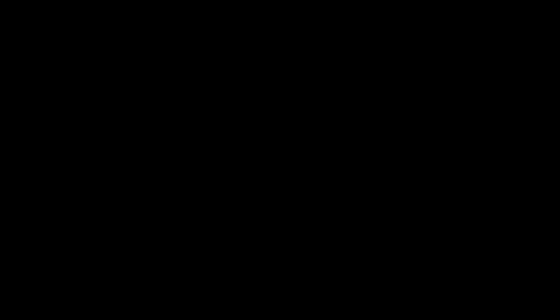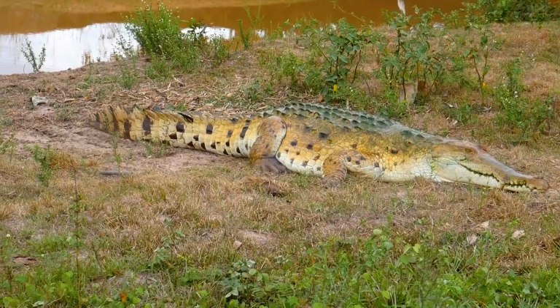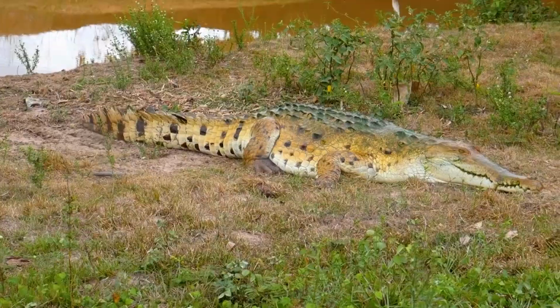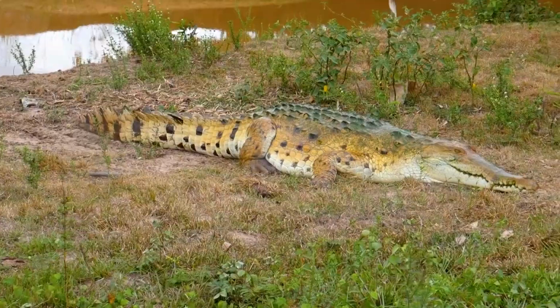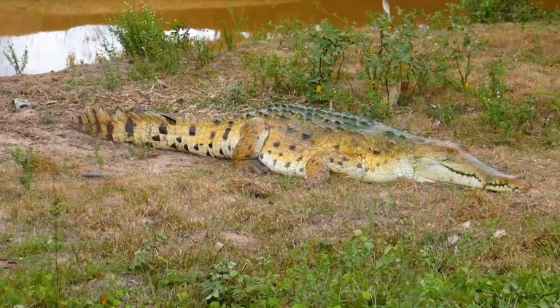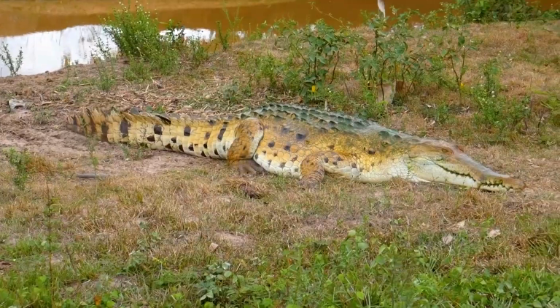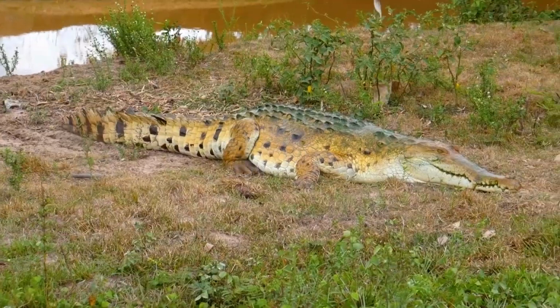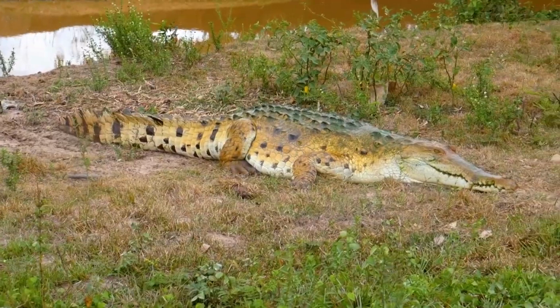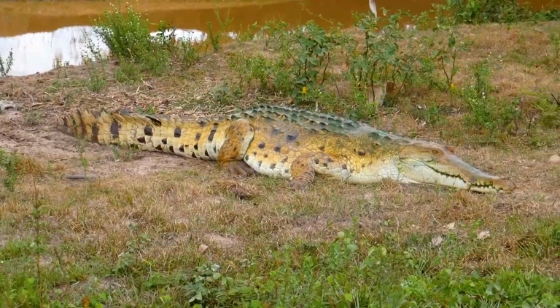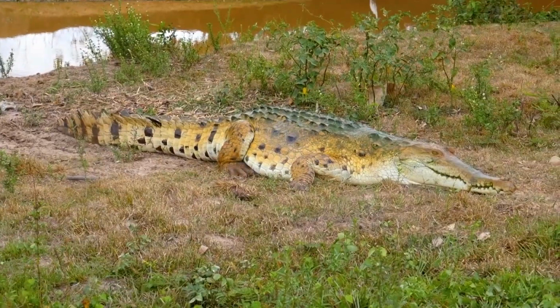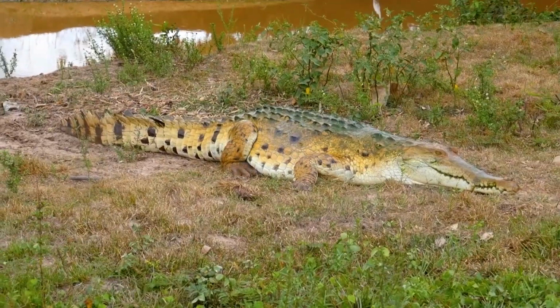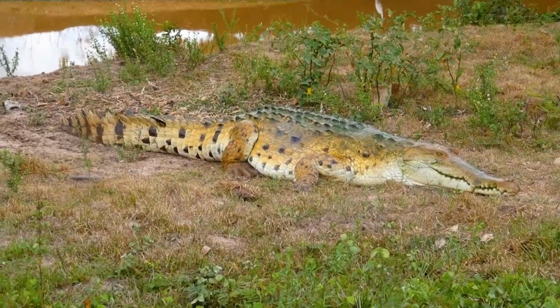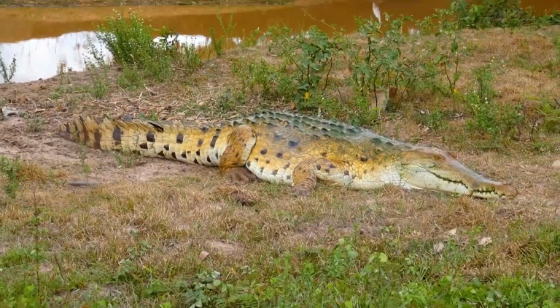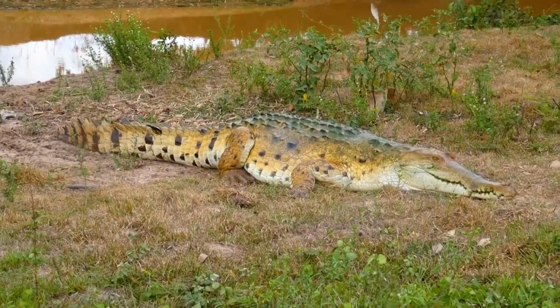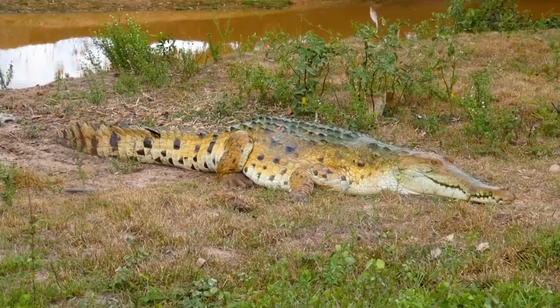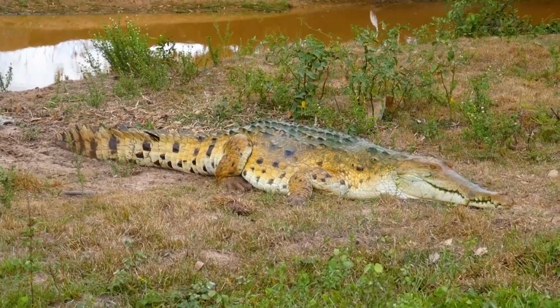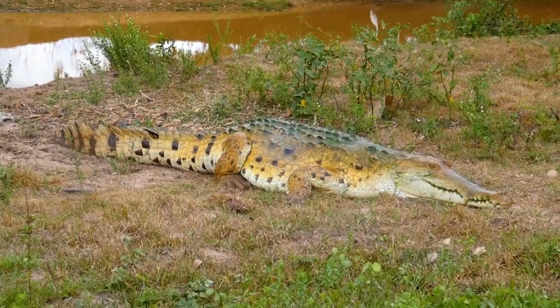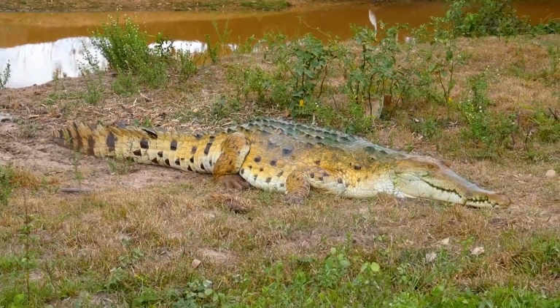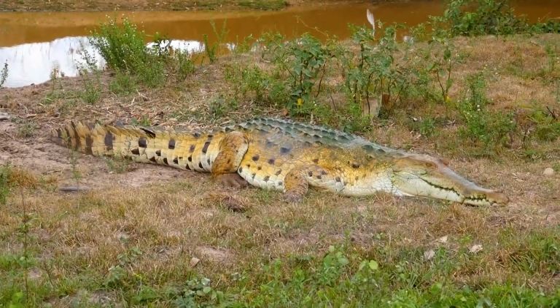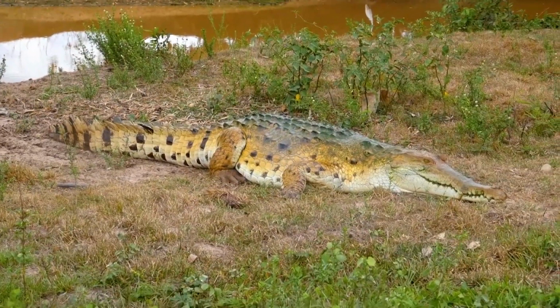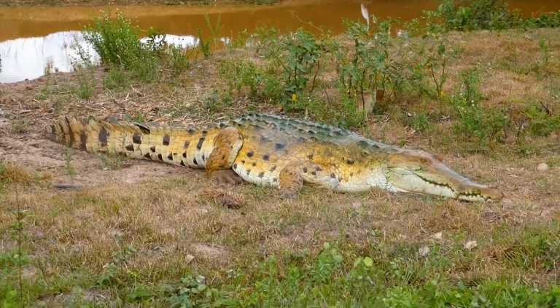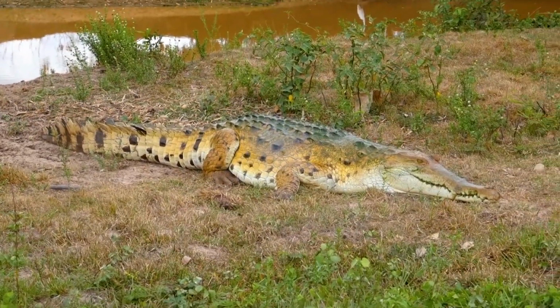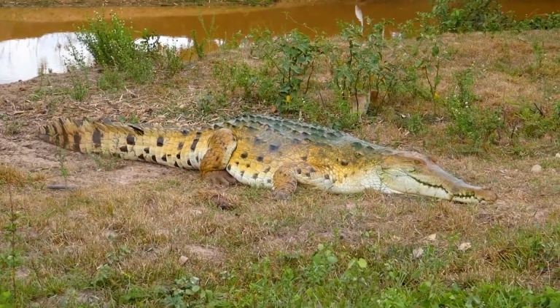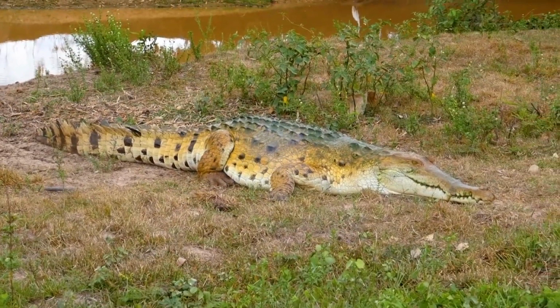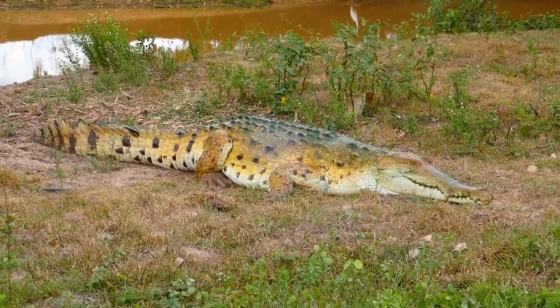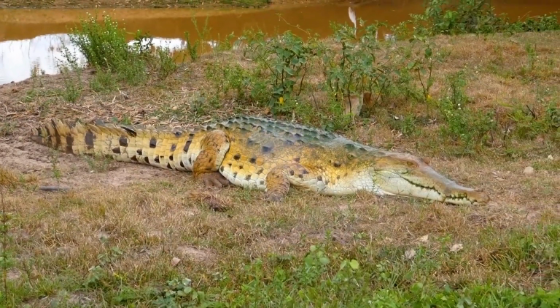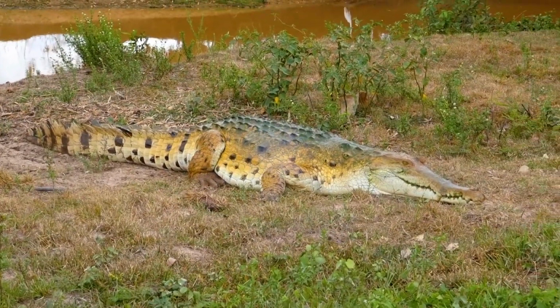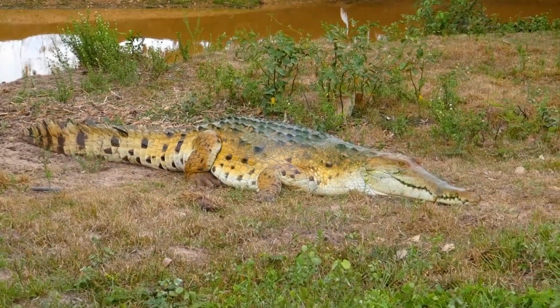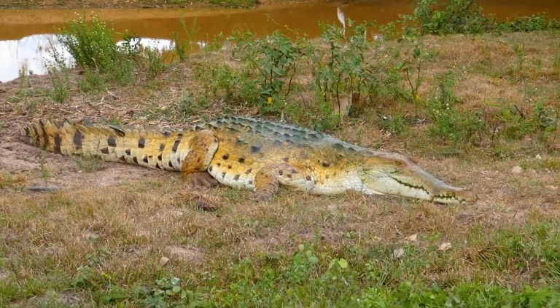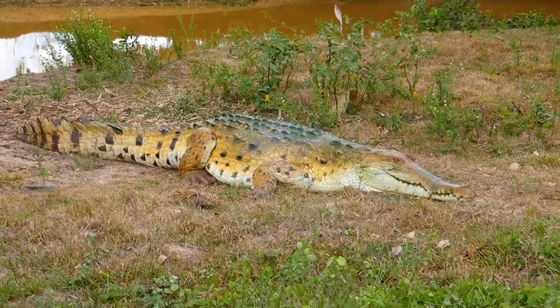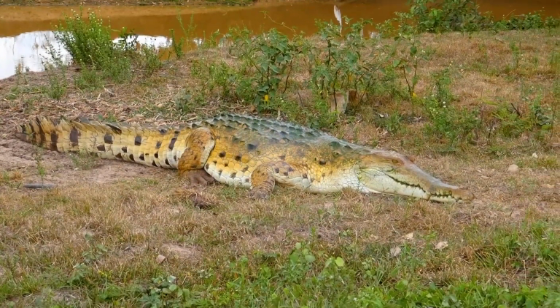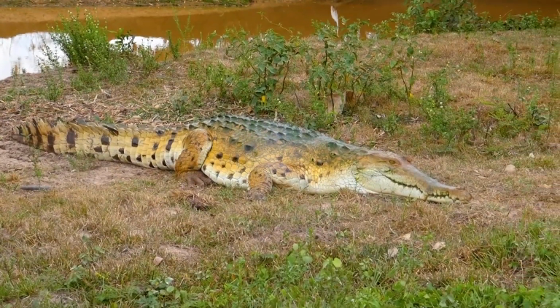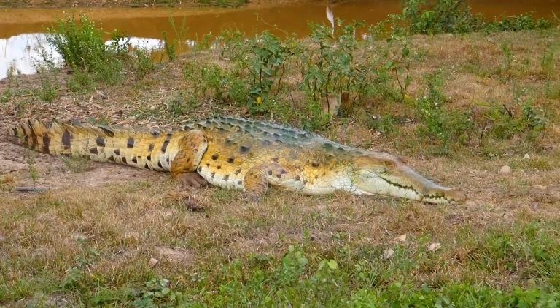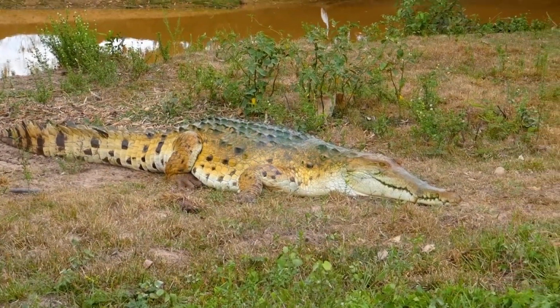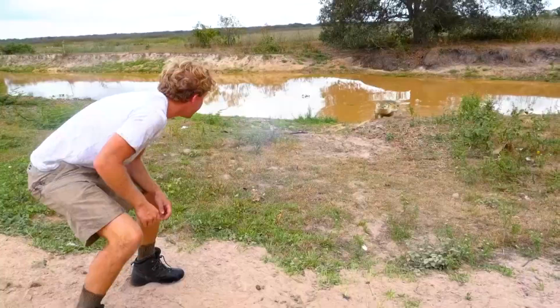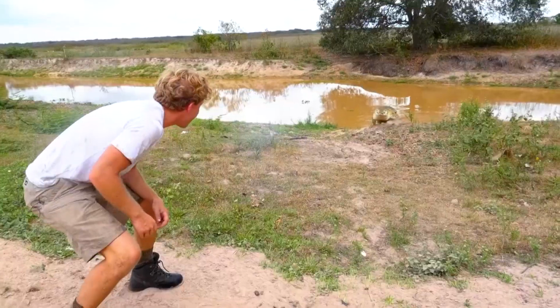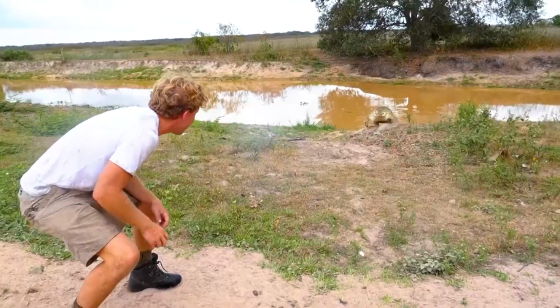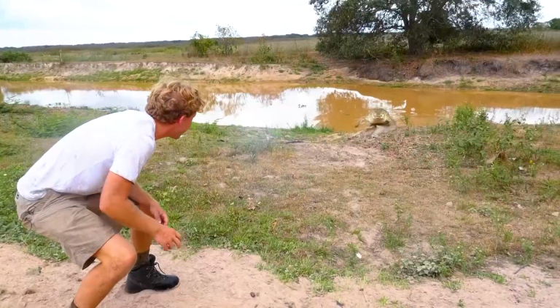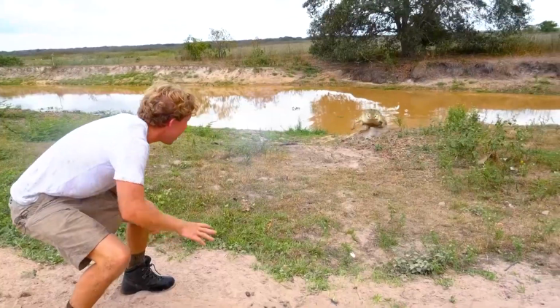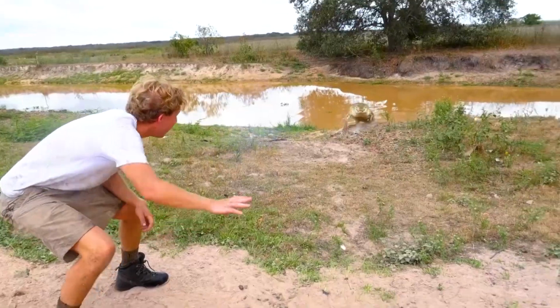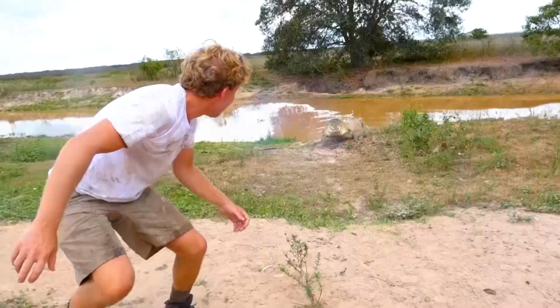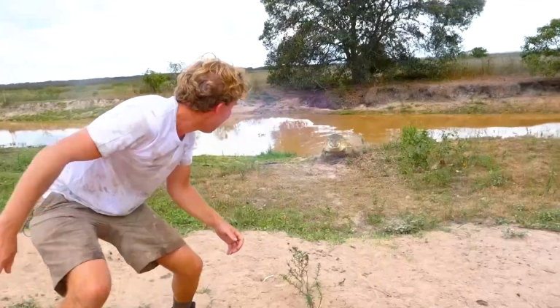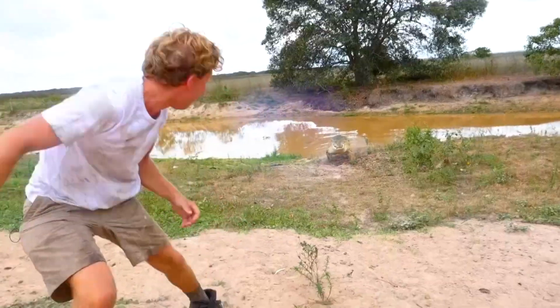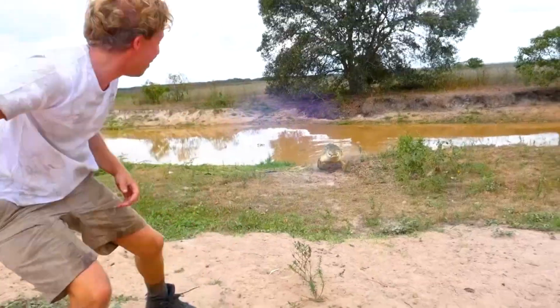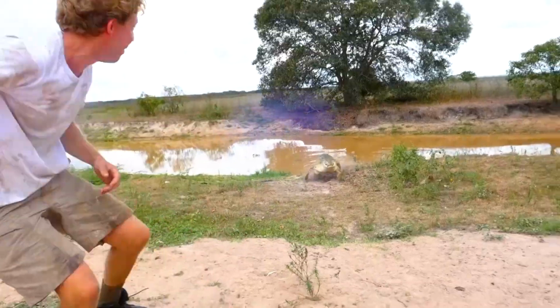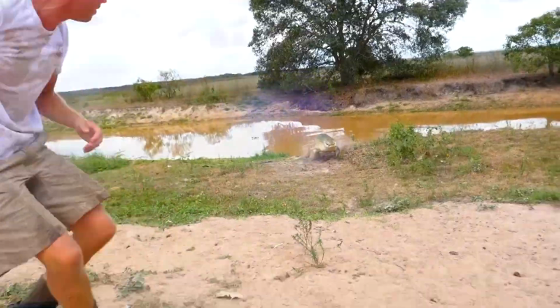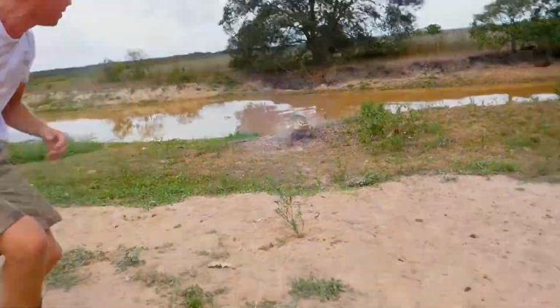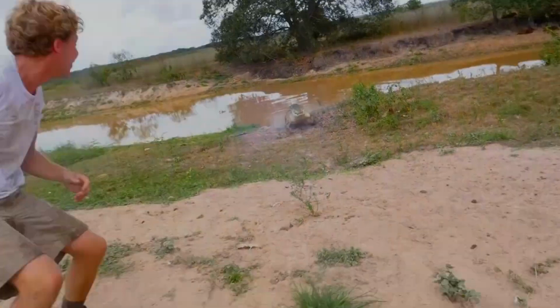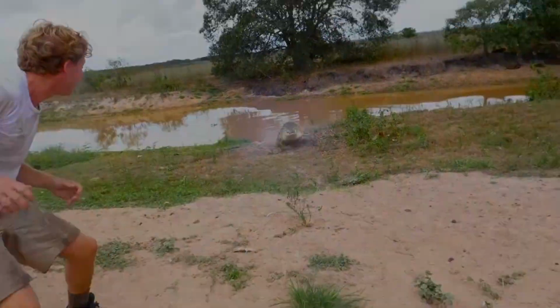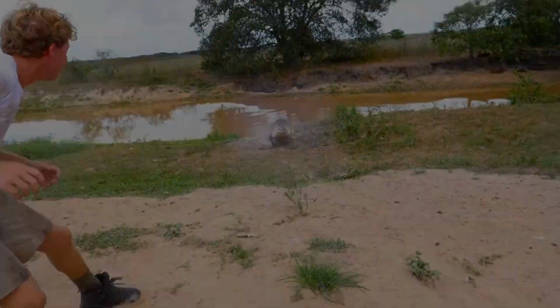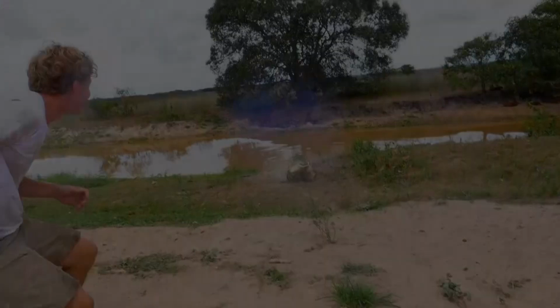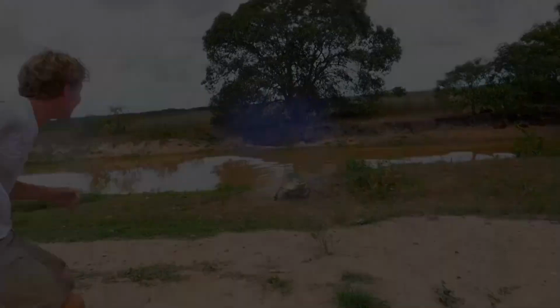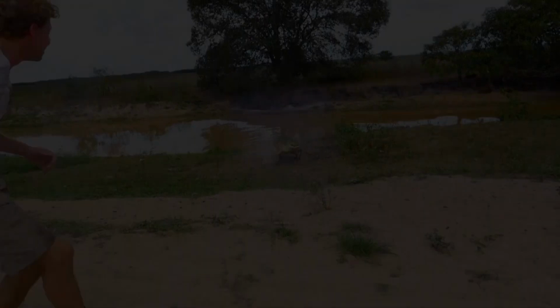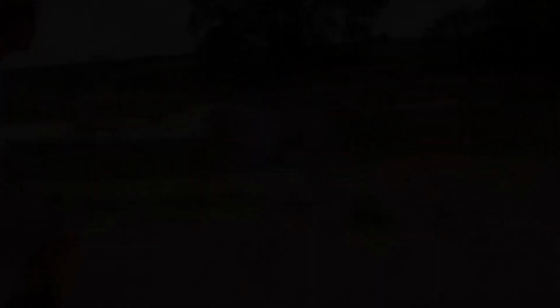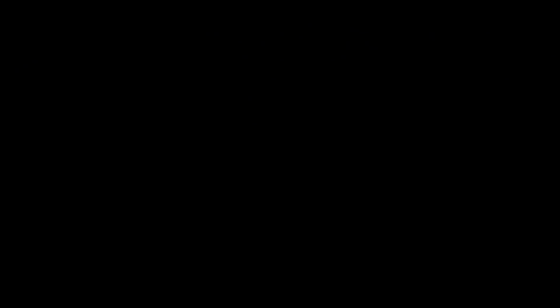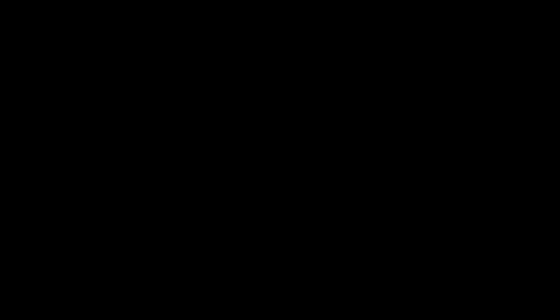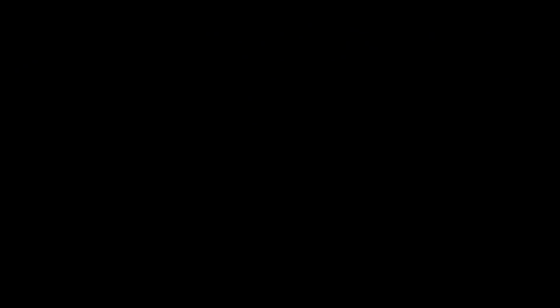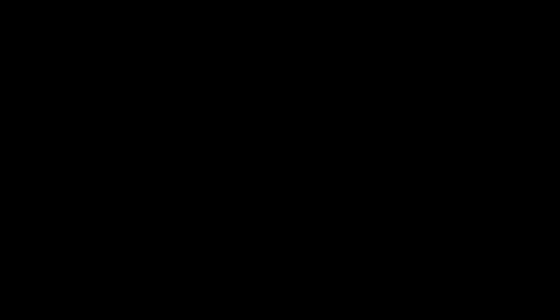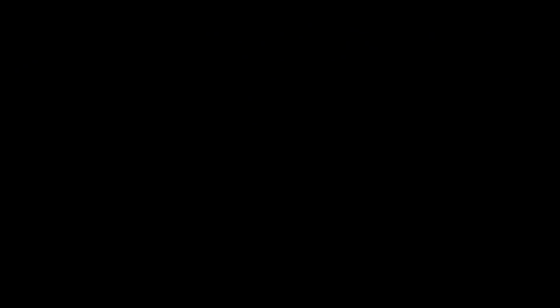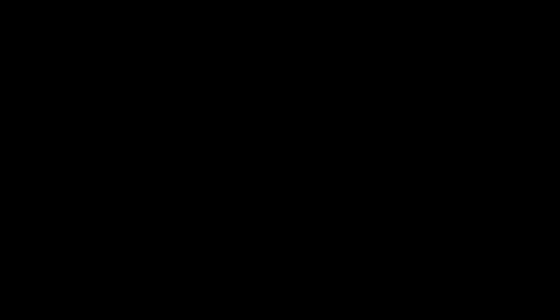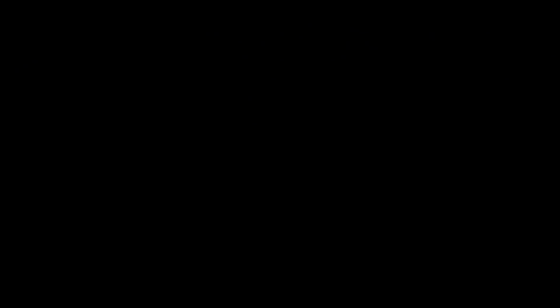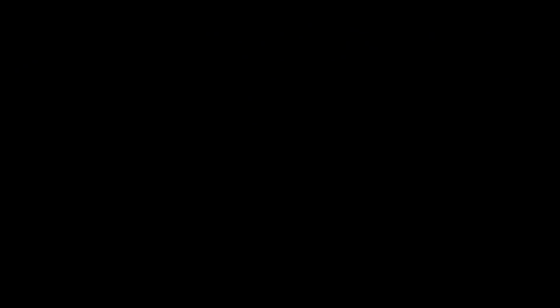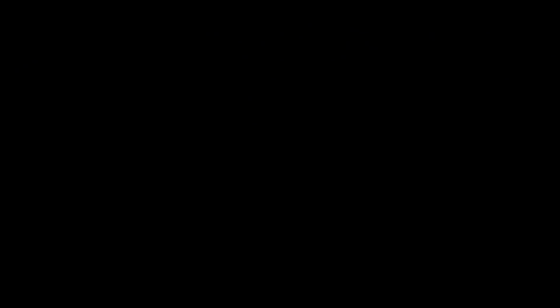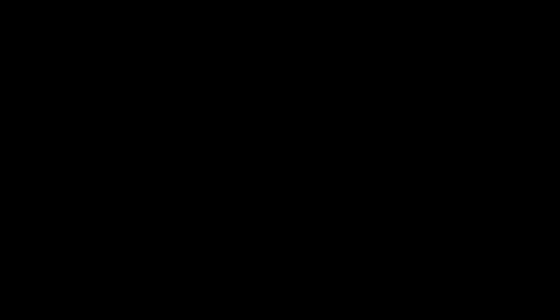The Orinoco crocodile is one of the most endangered crocodiles in the world. He's coming out — whoa! Be careful!